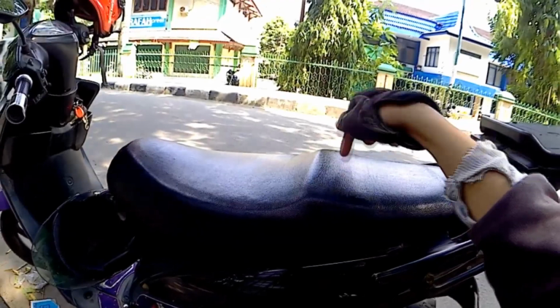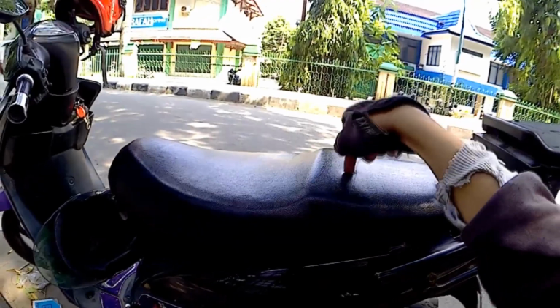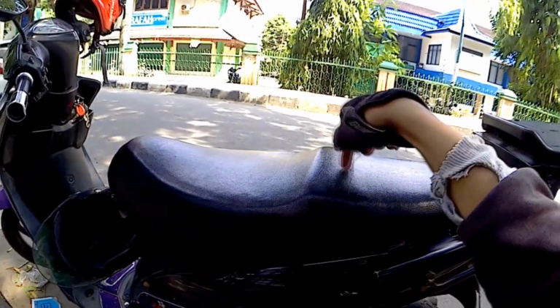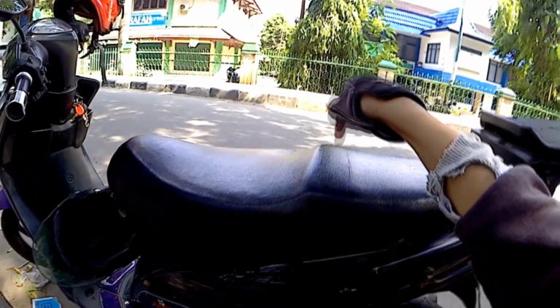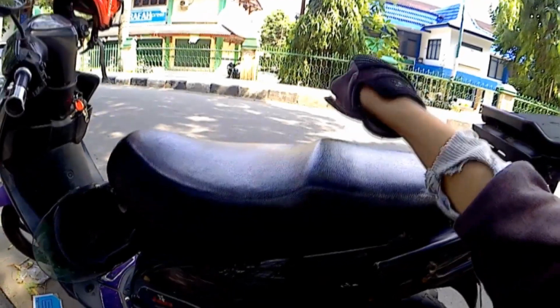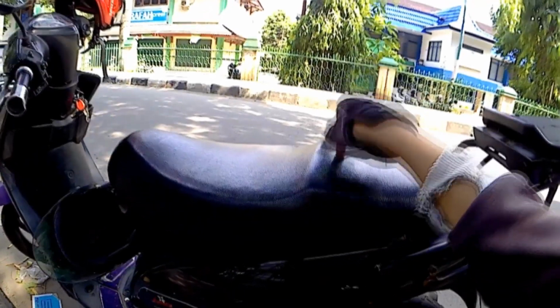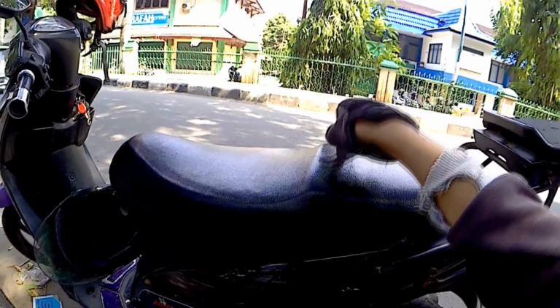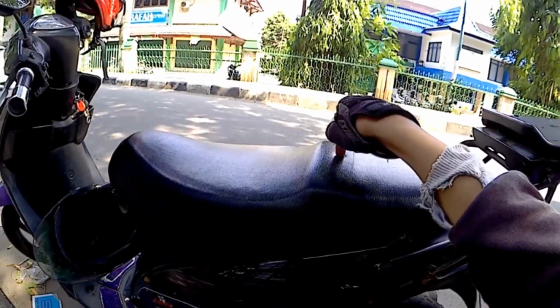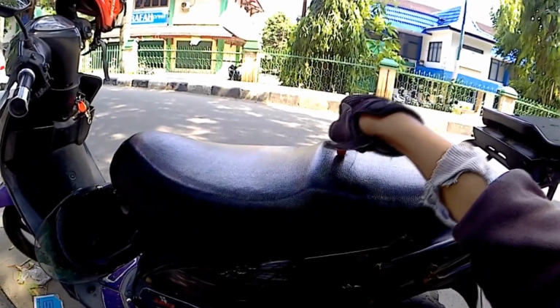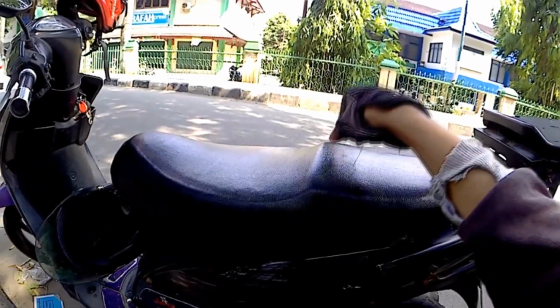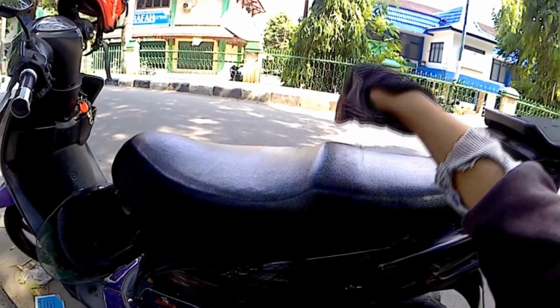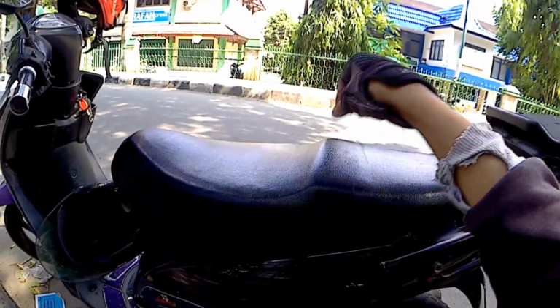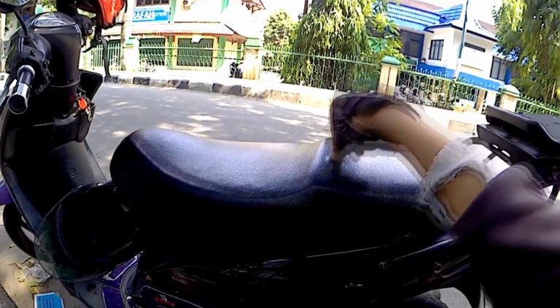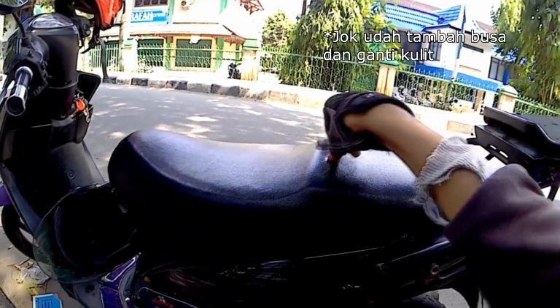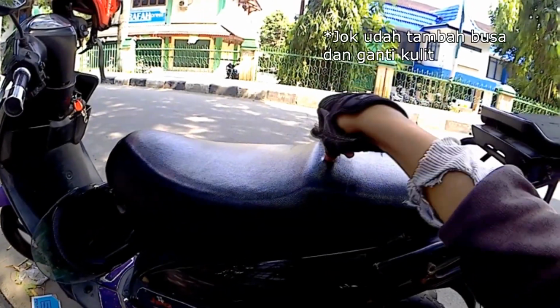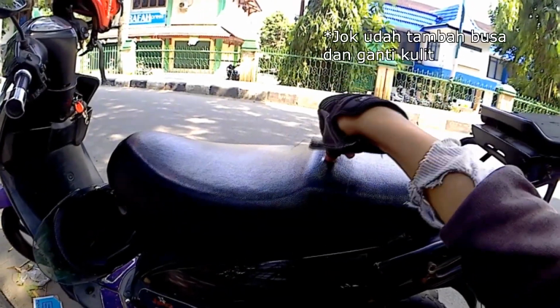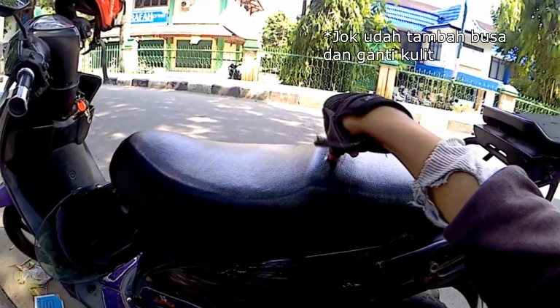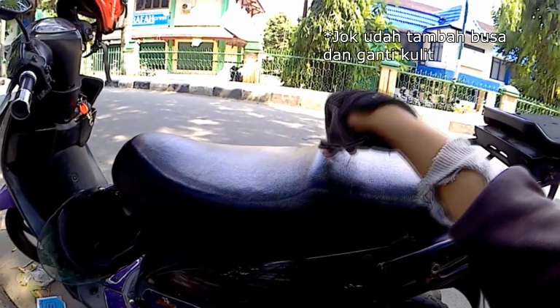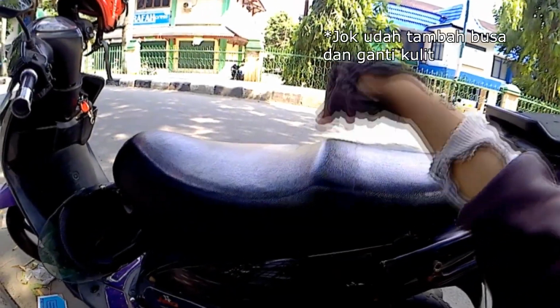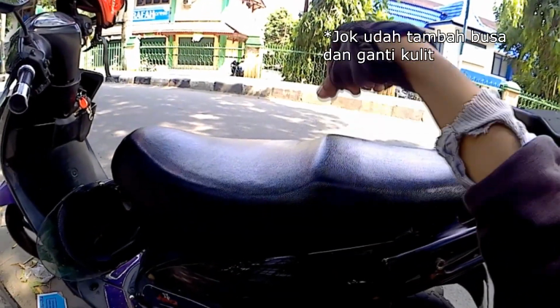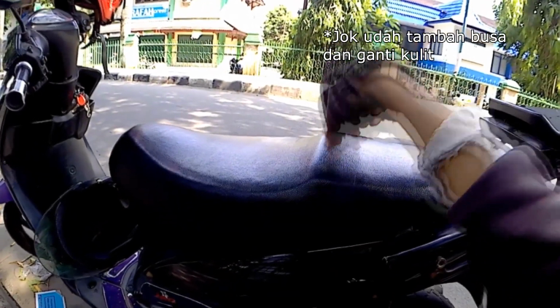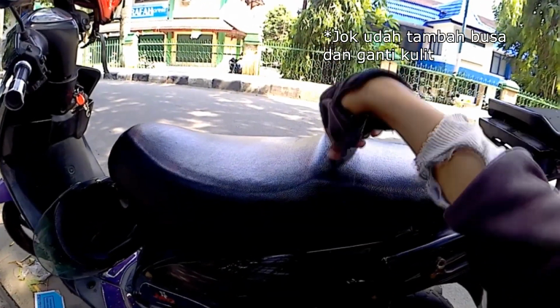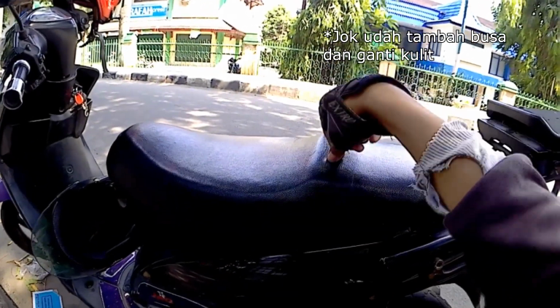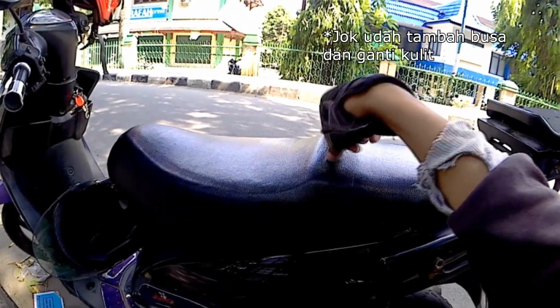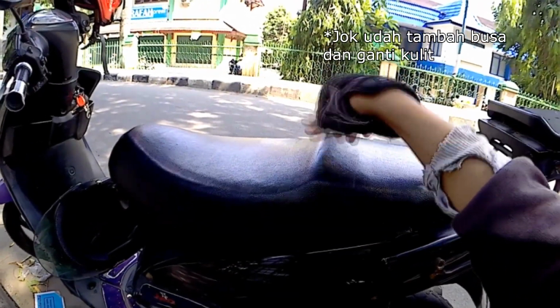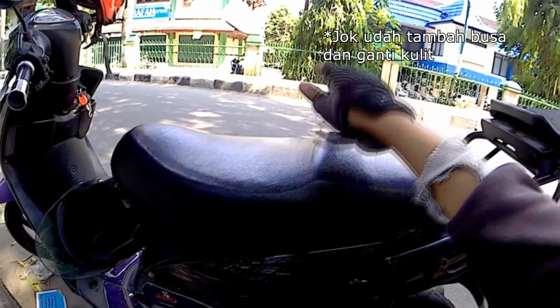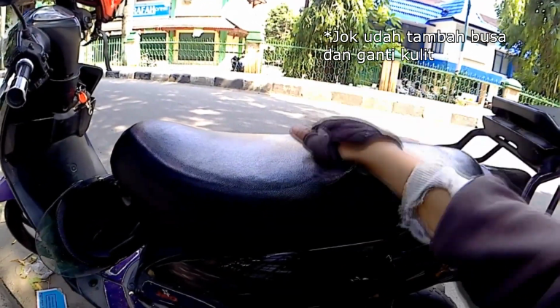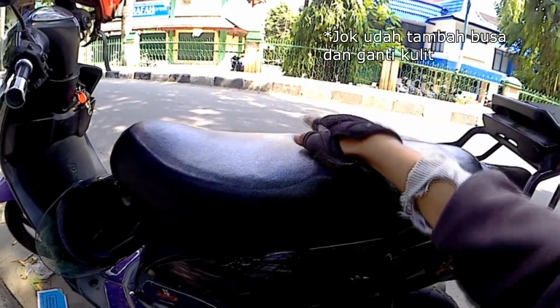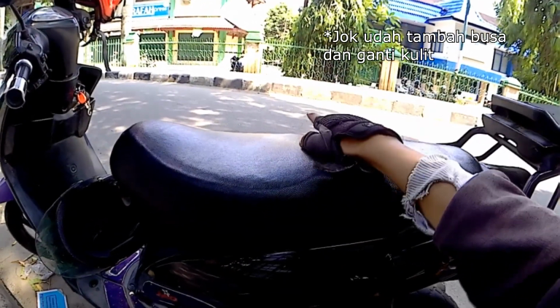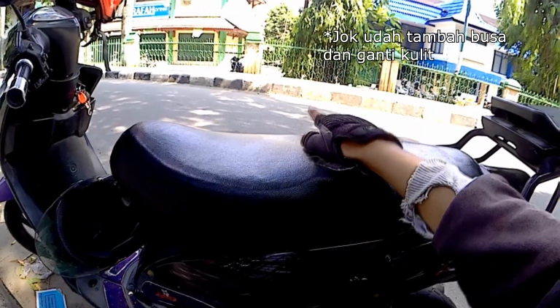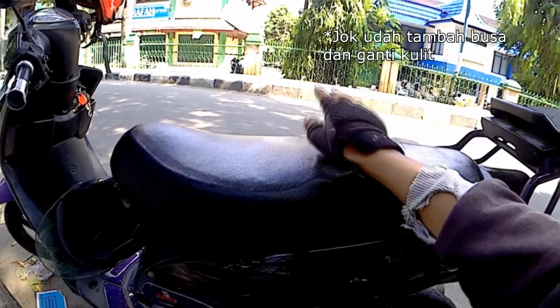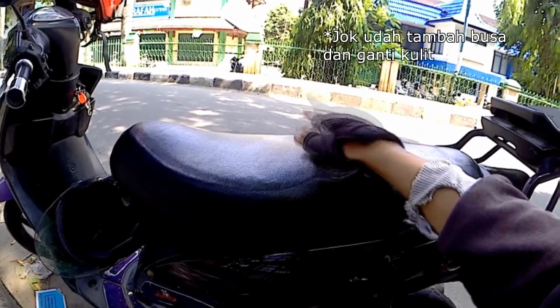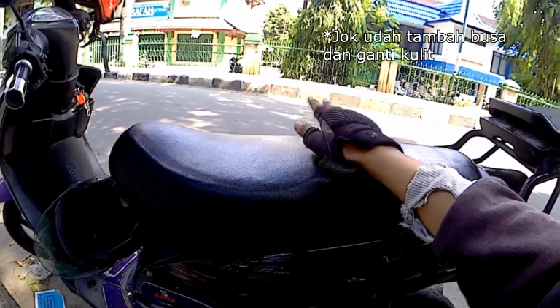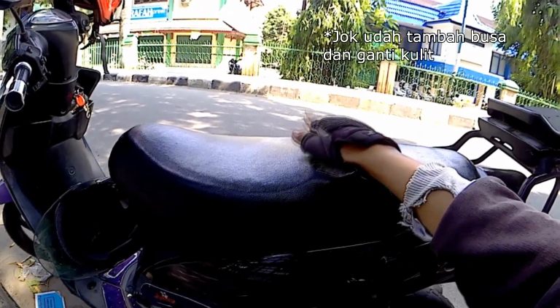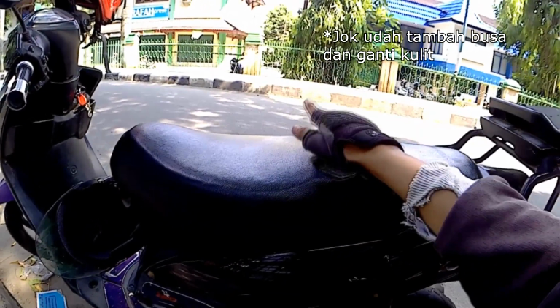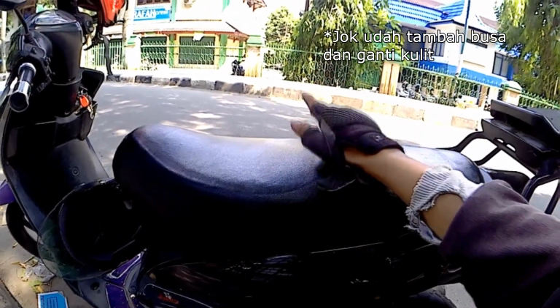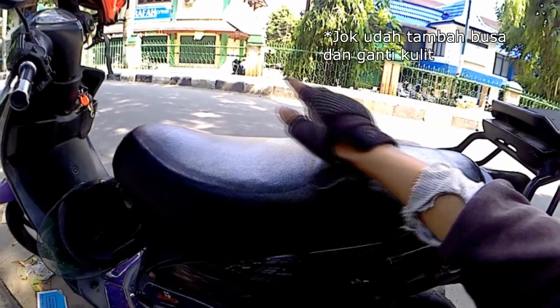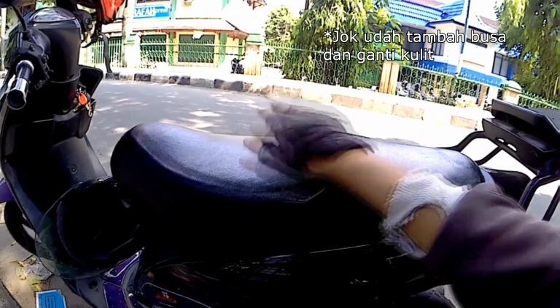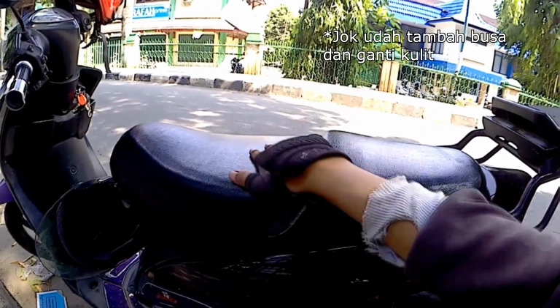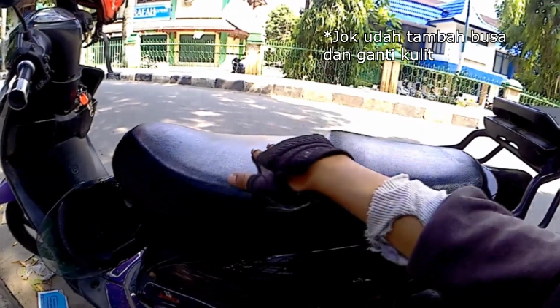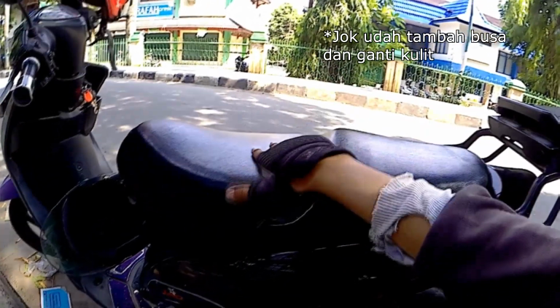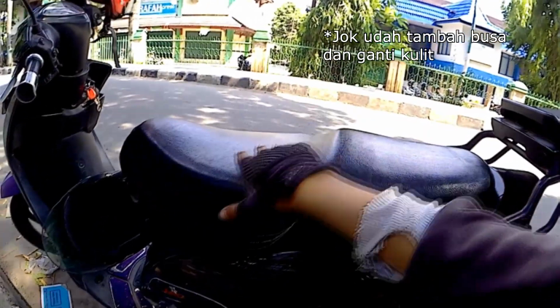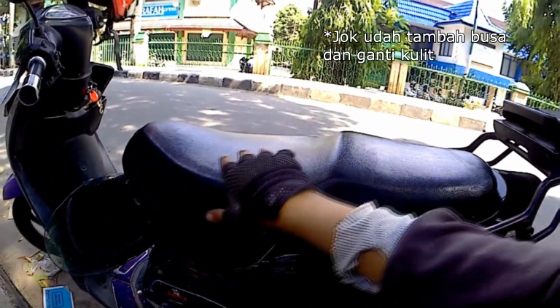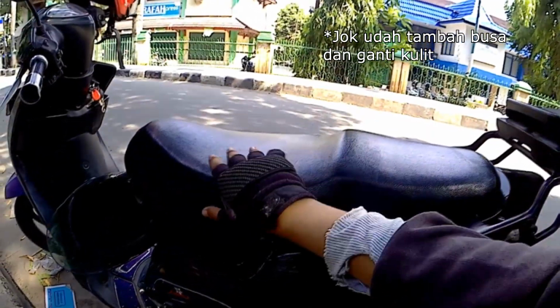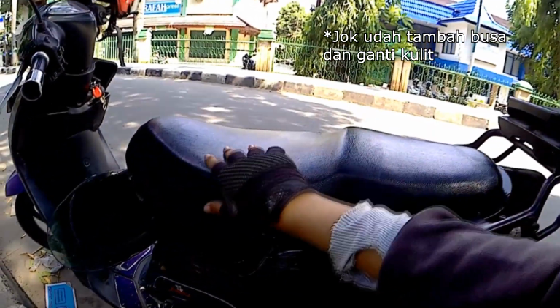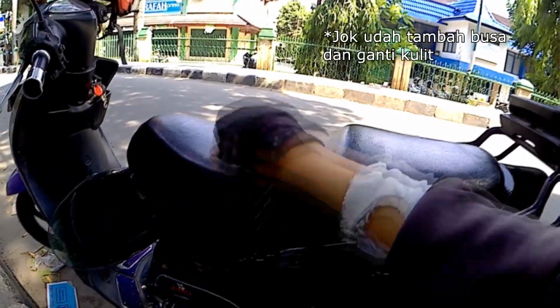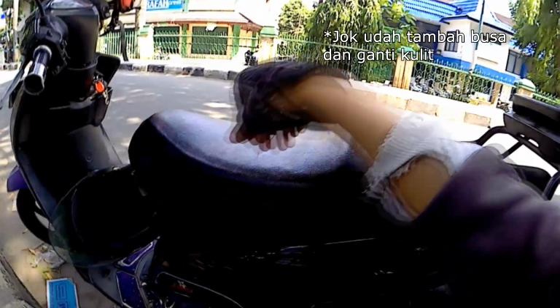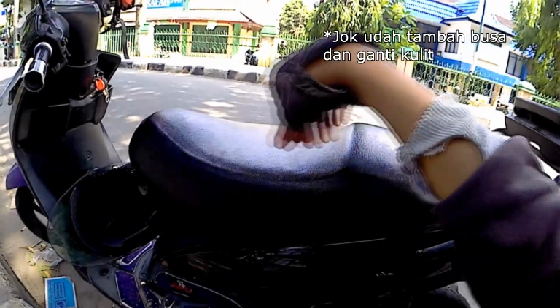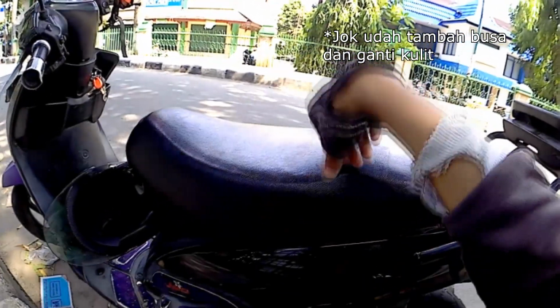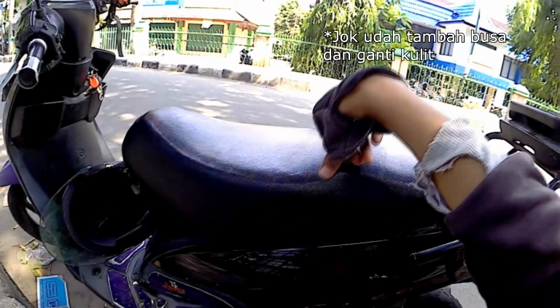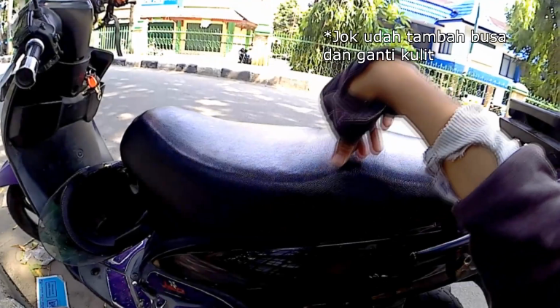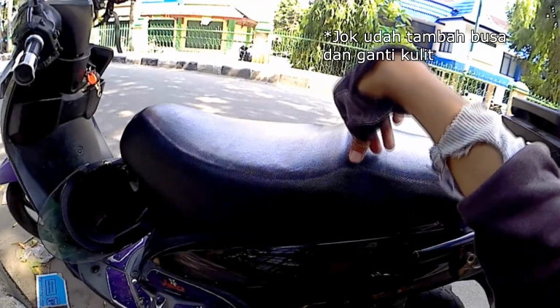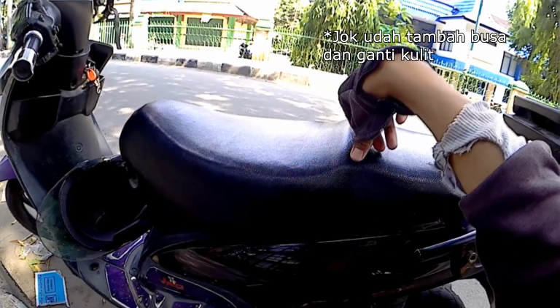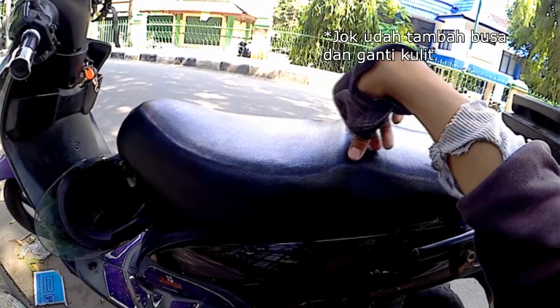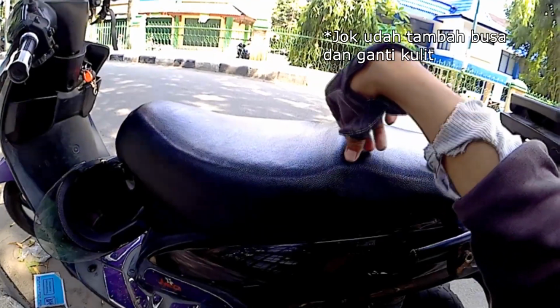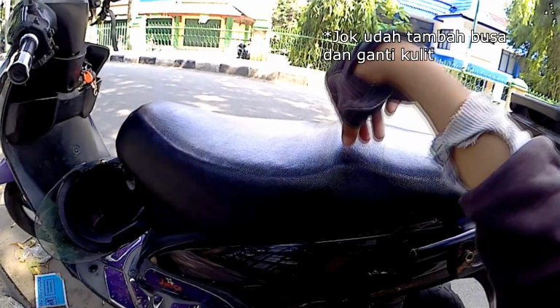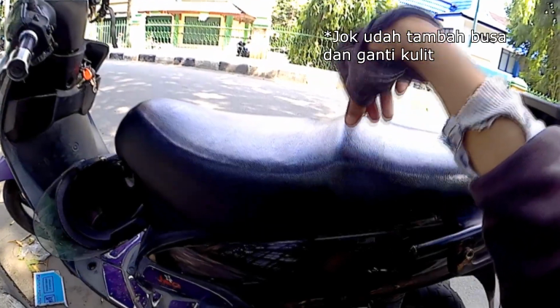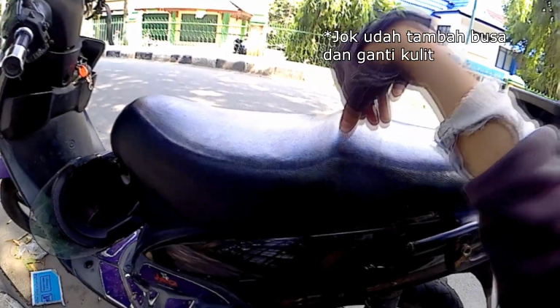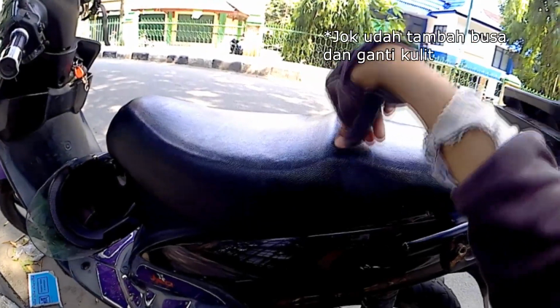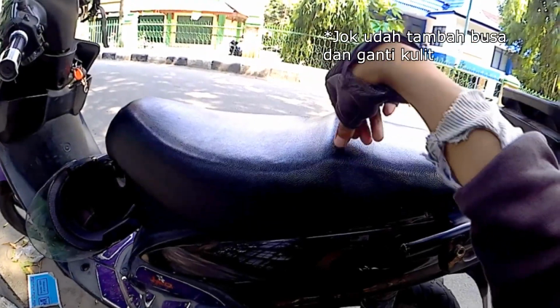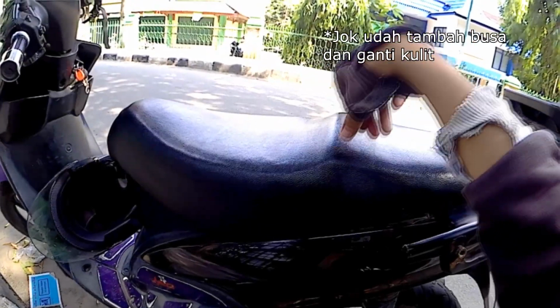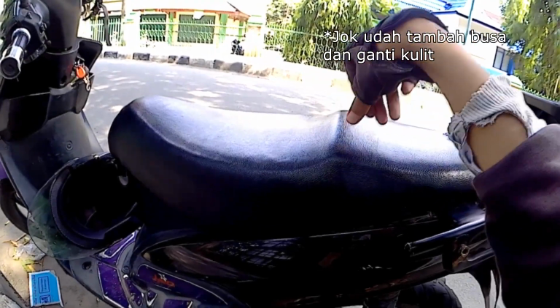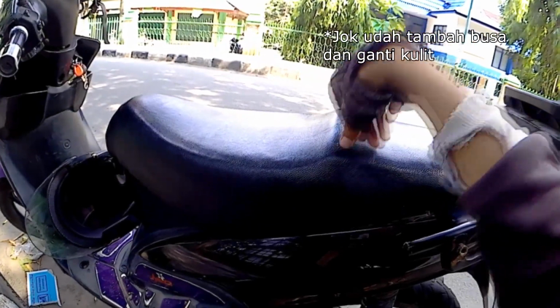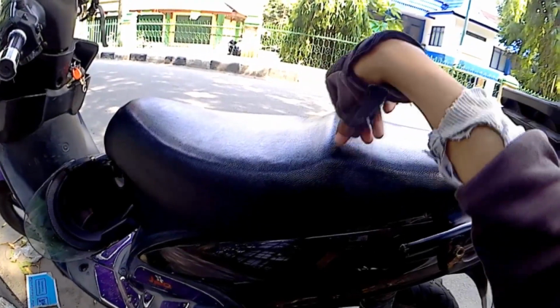Jog udah ganti kulit, tapi udah enak sih, lebih enak jog yang standar daripada yang ini.